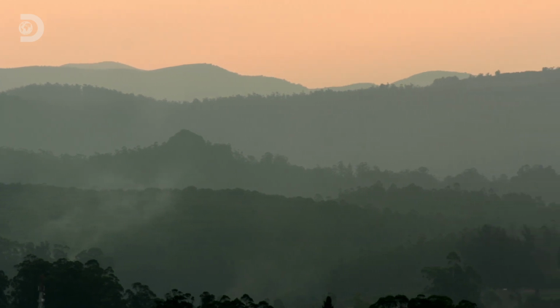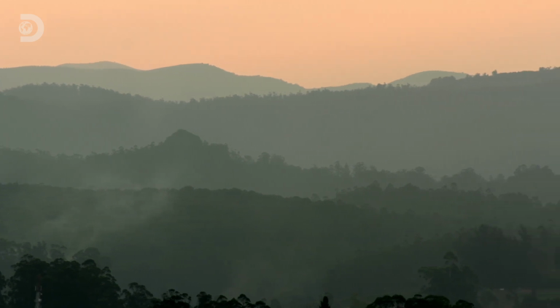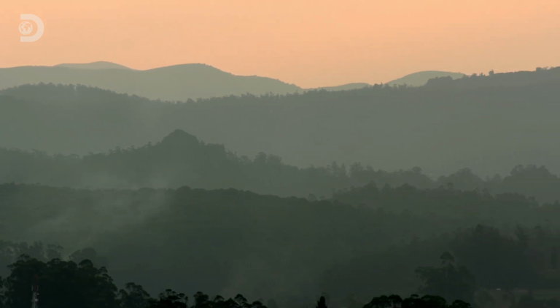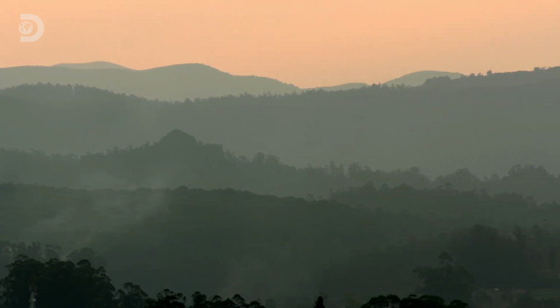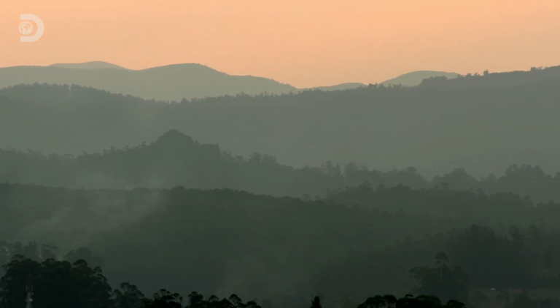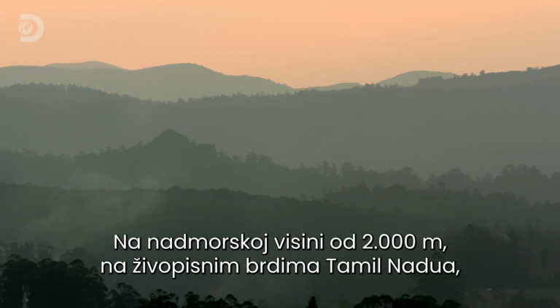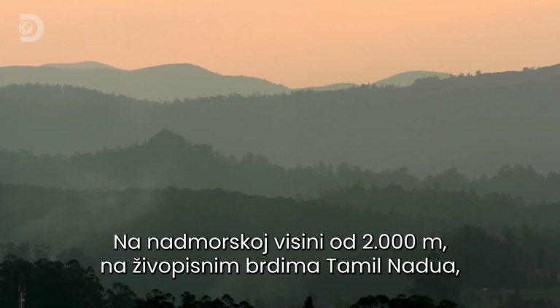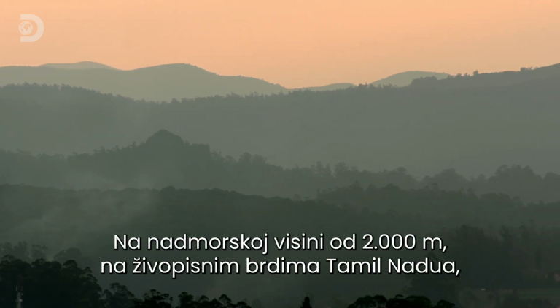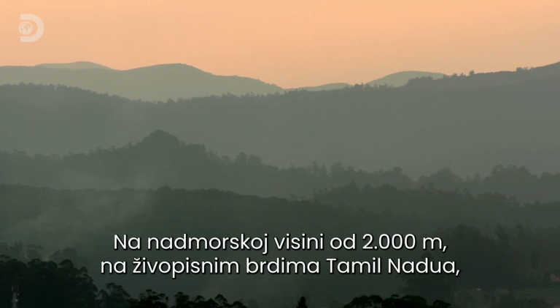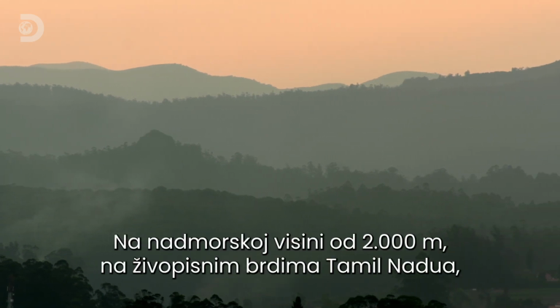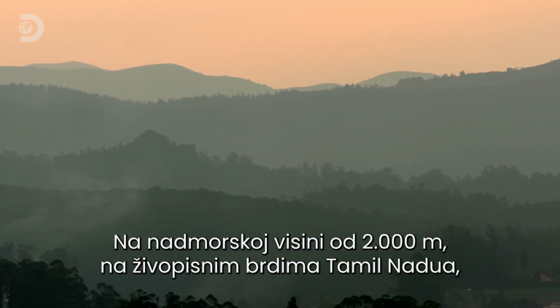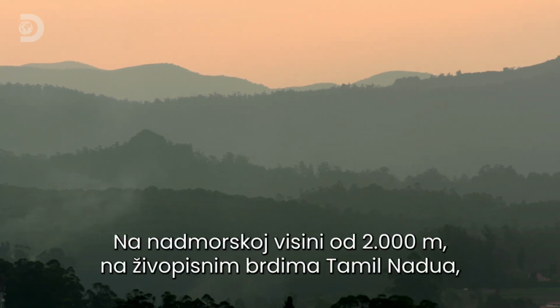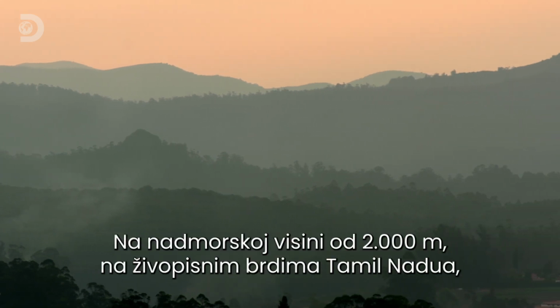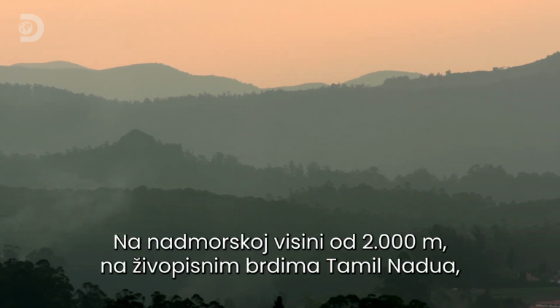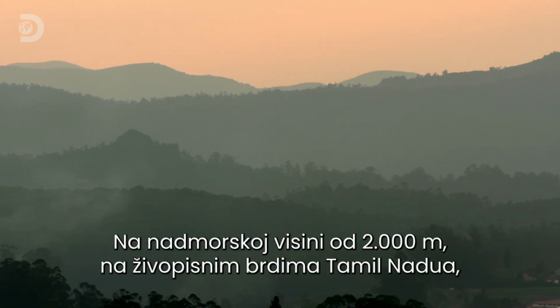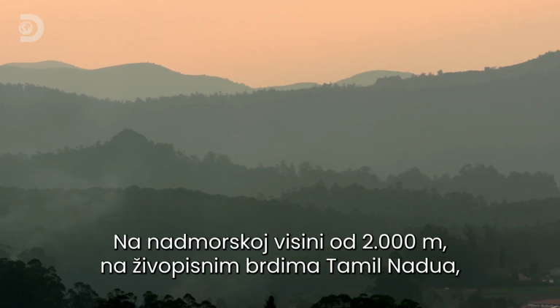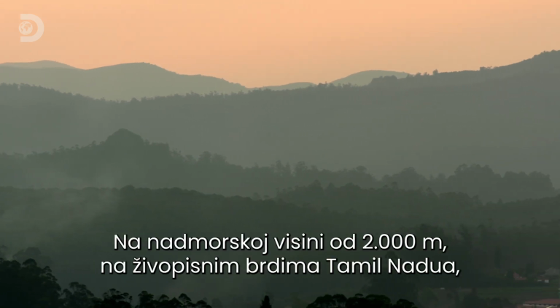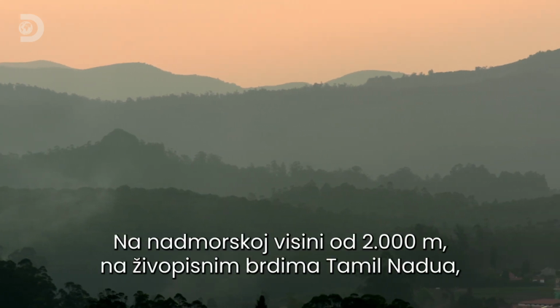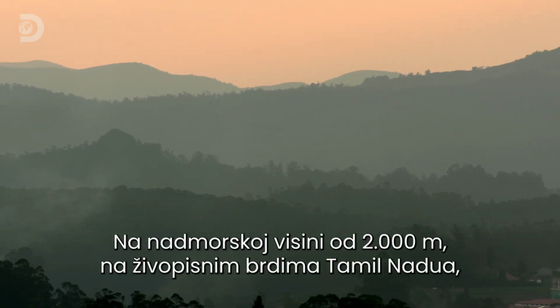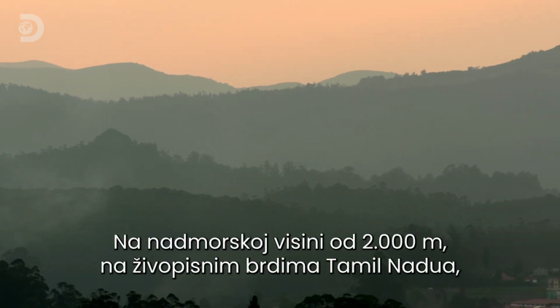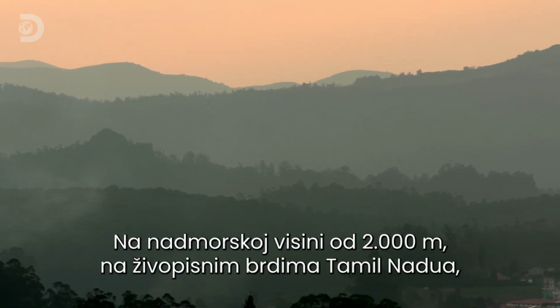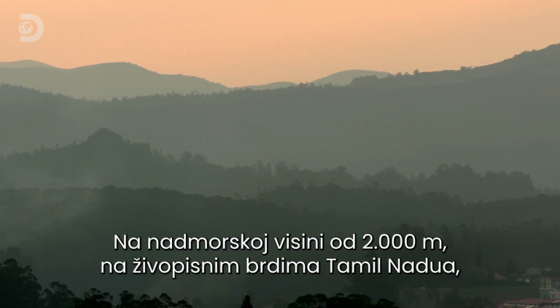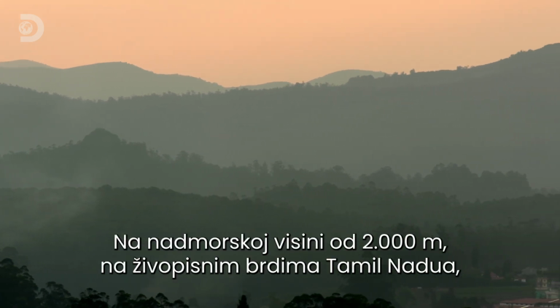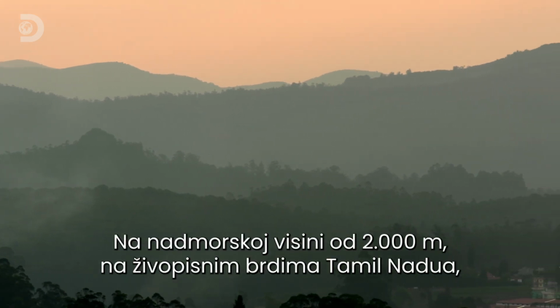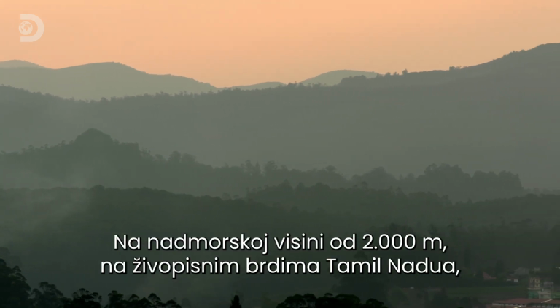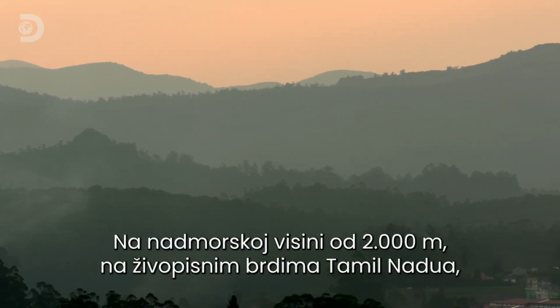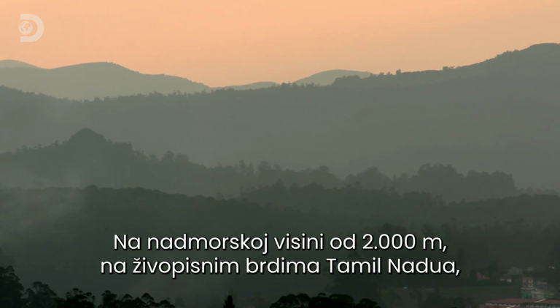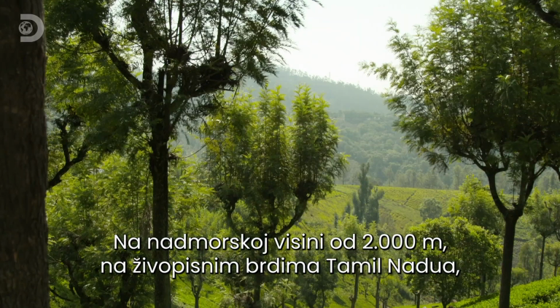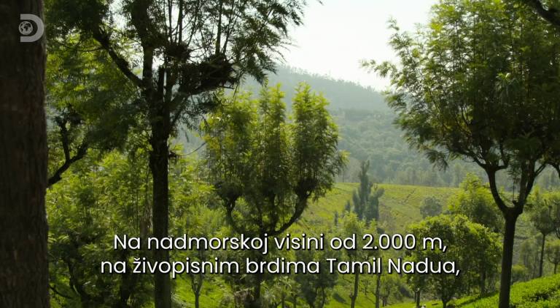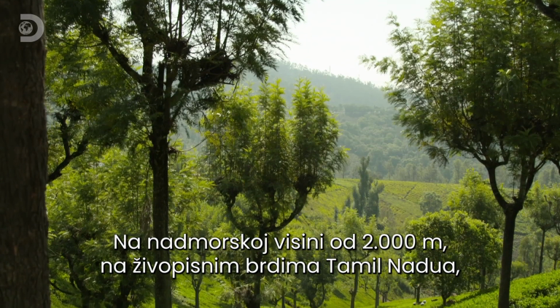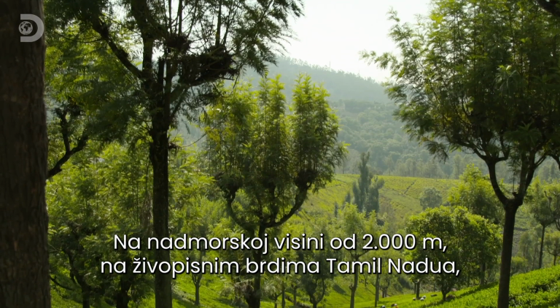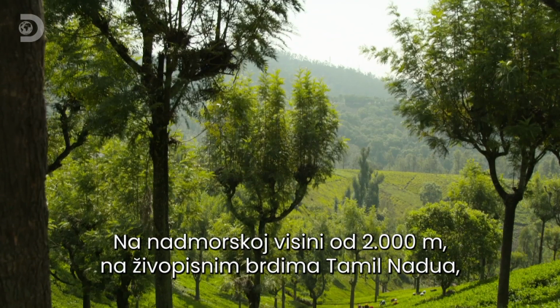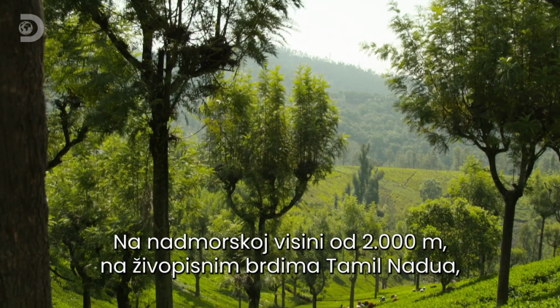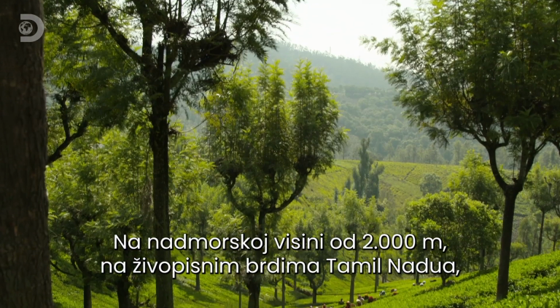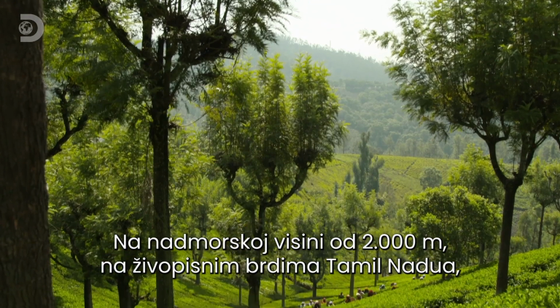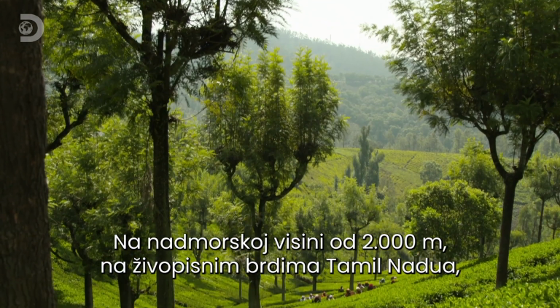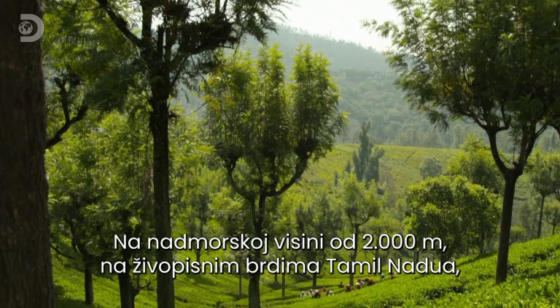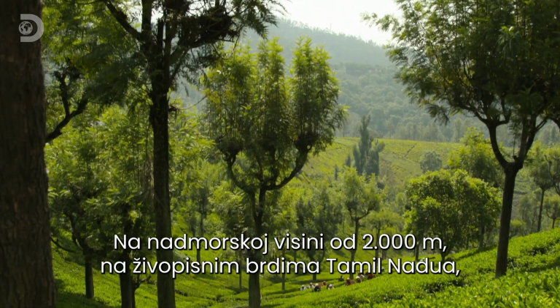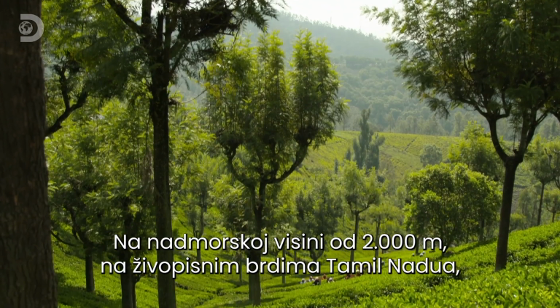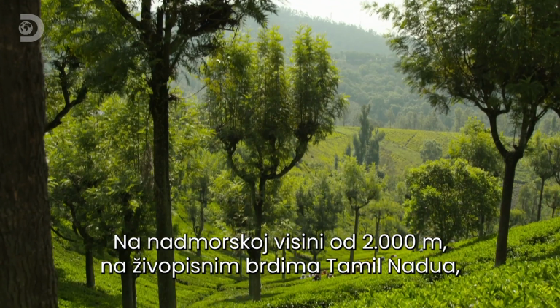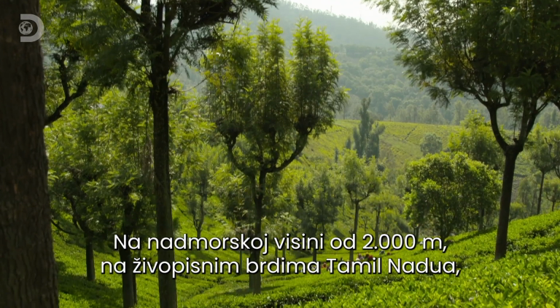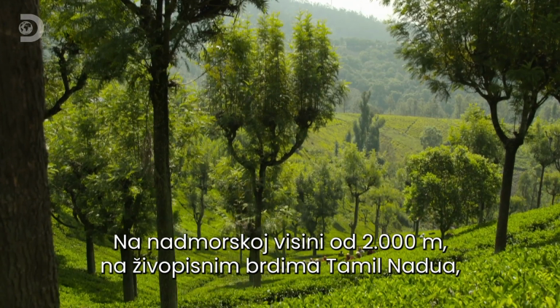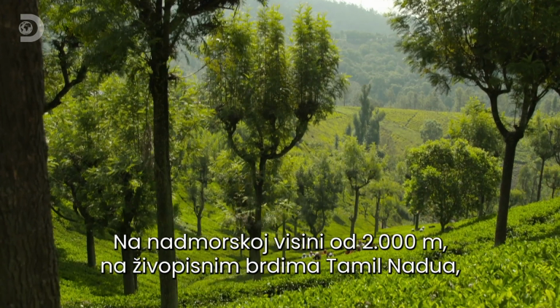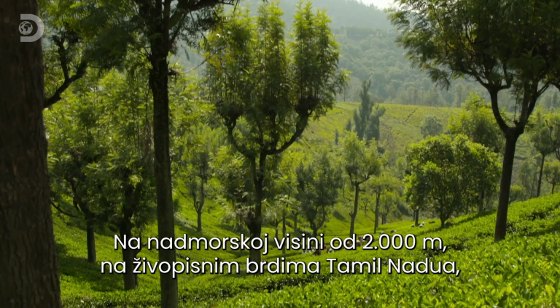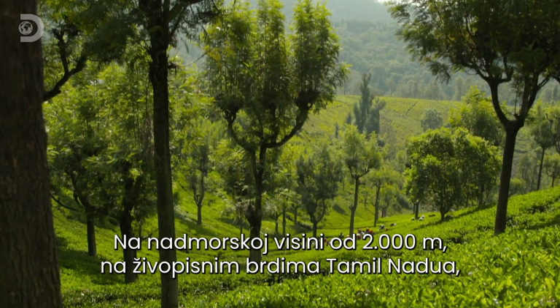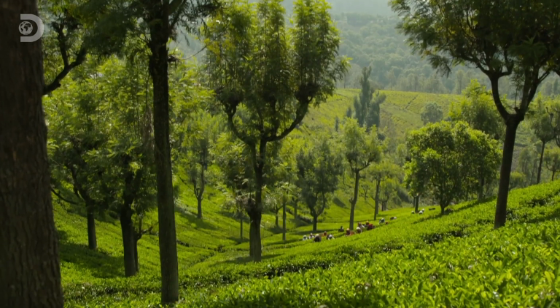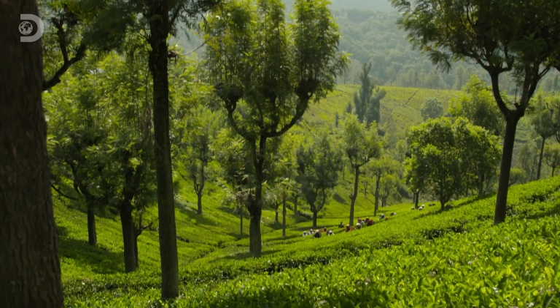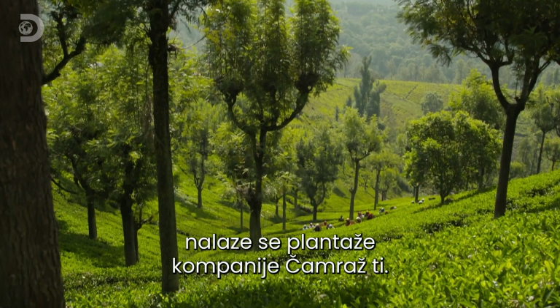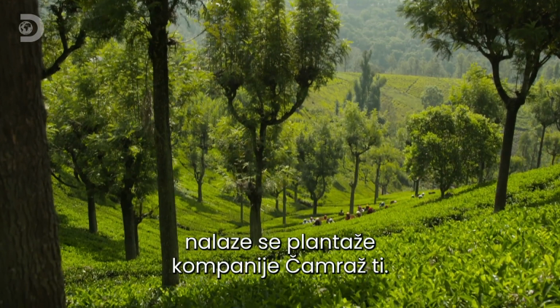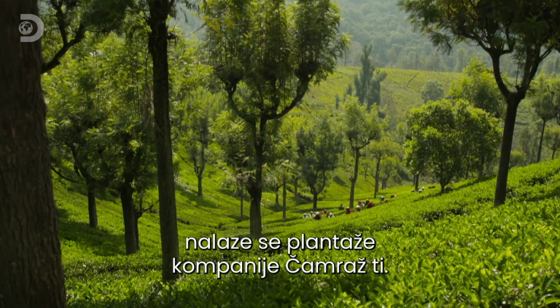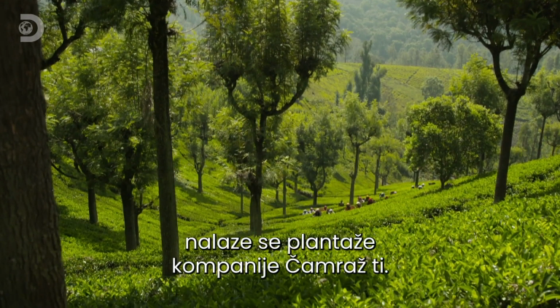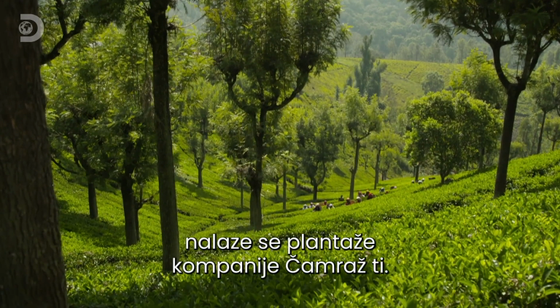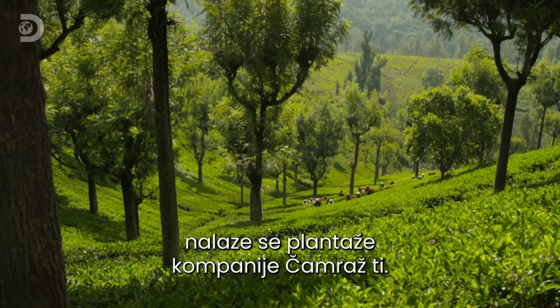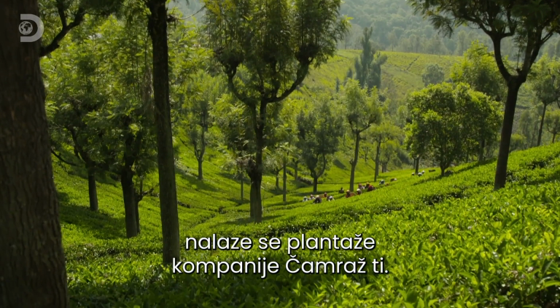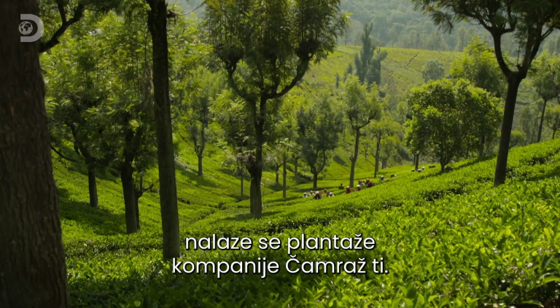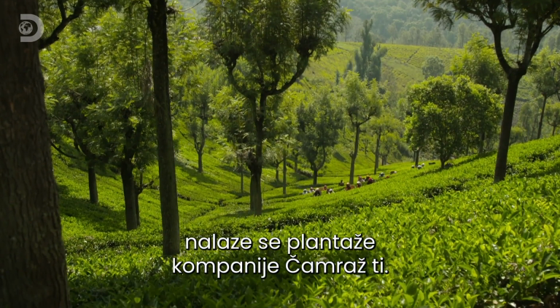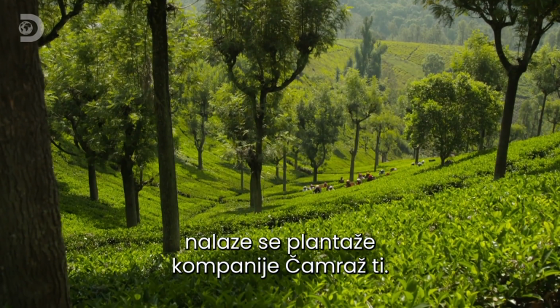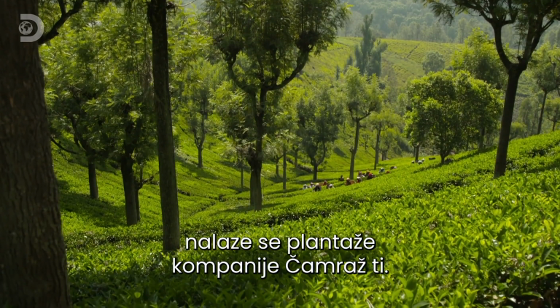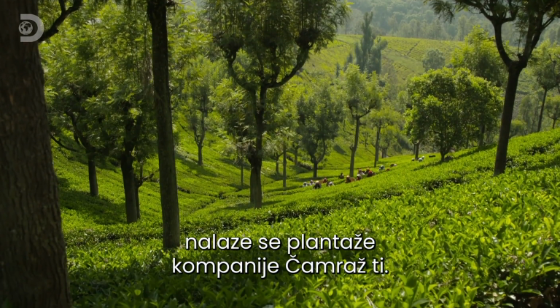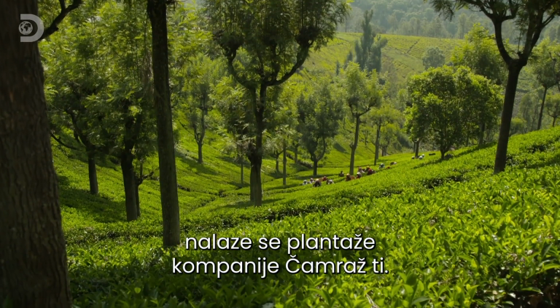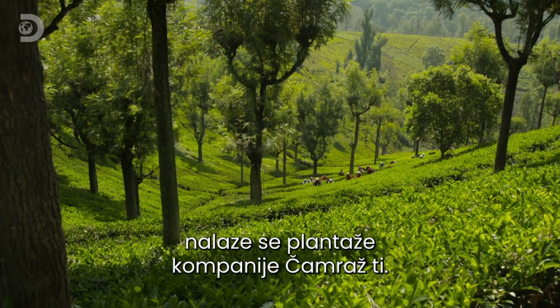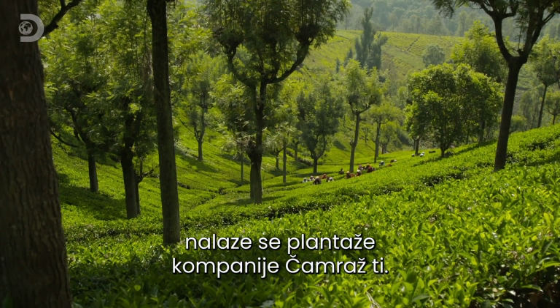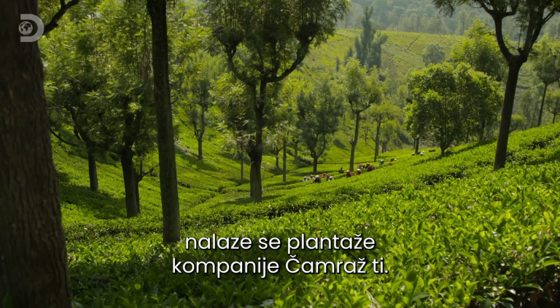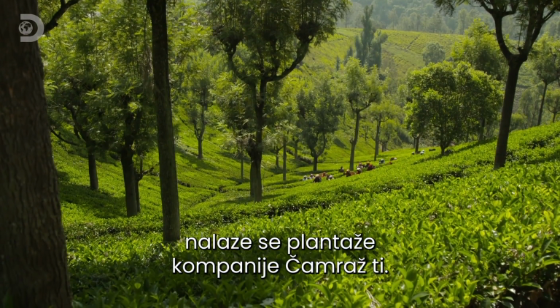2,000 metres above sea level, in the lush hills of Tamil Nadu, you'll find the Chamraj Tea Estate.